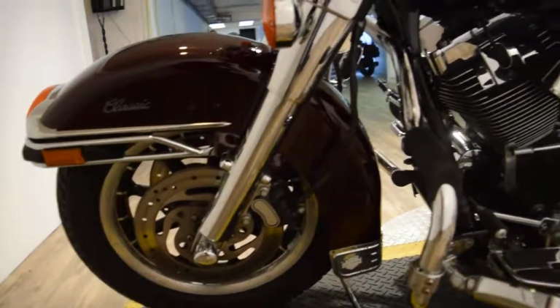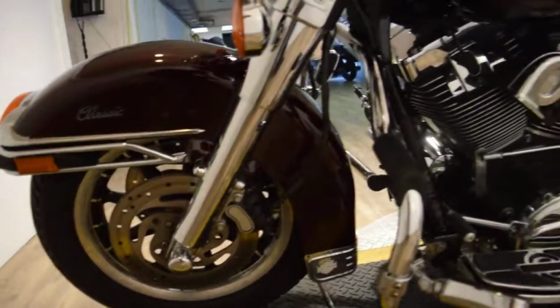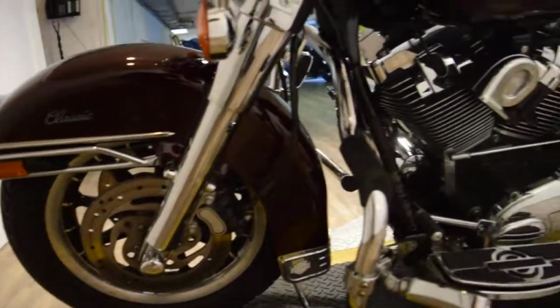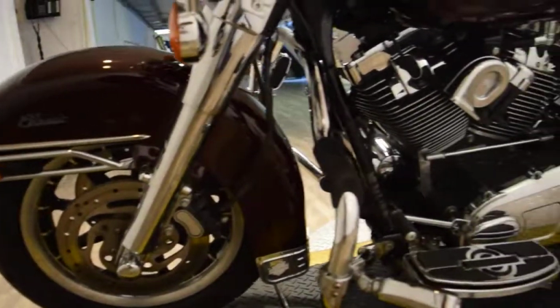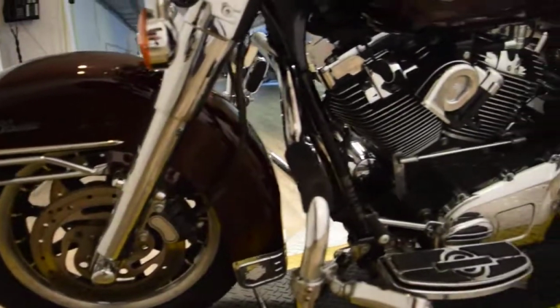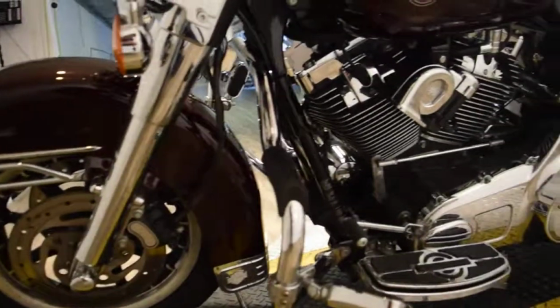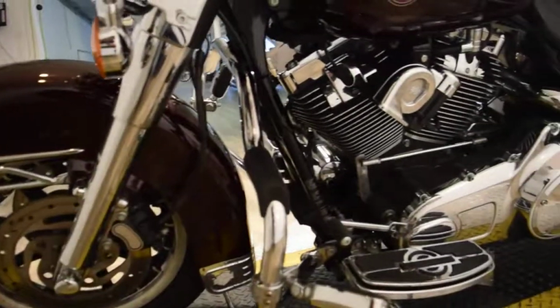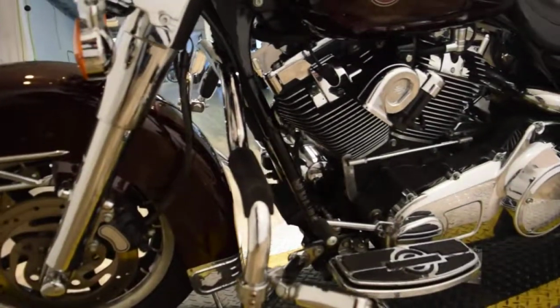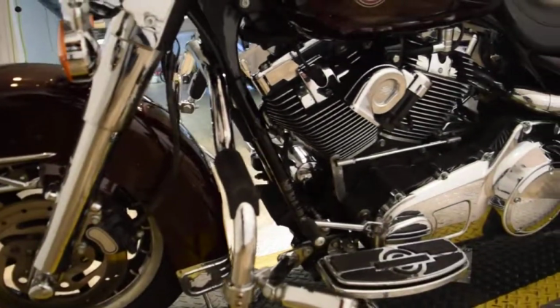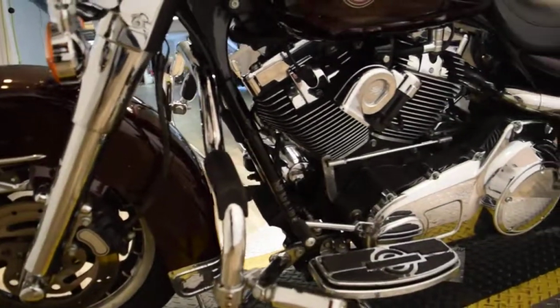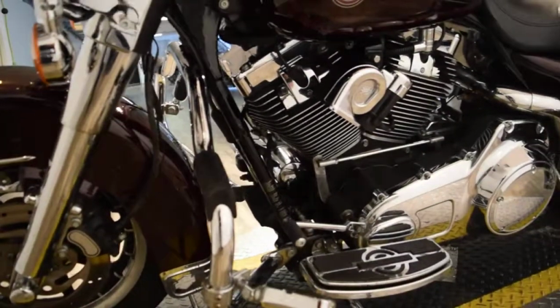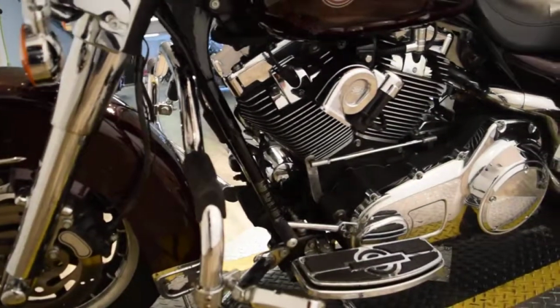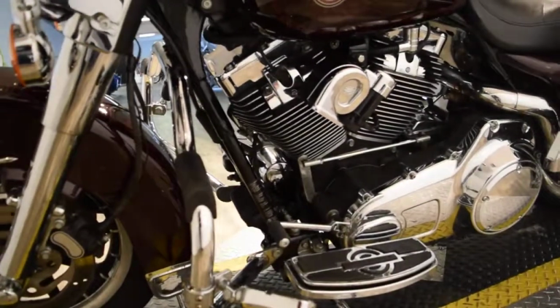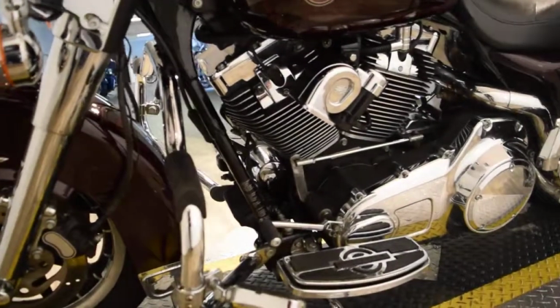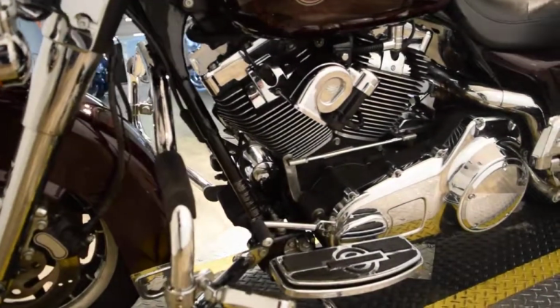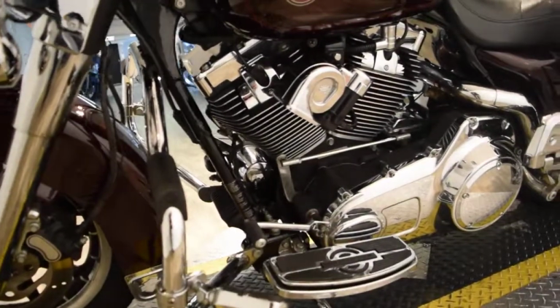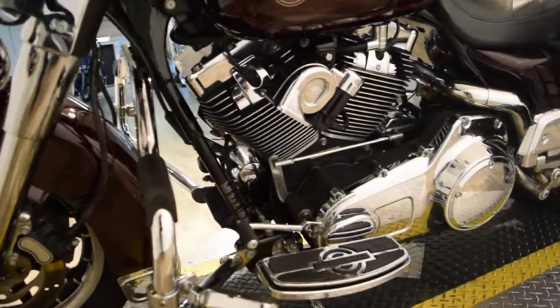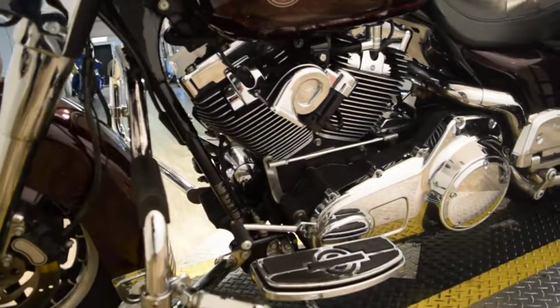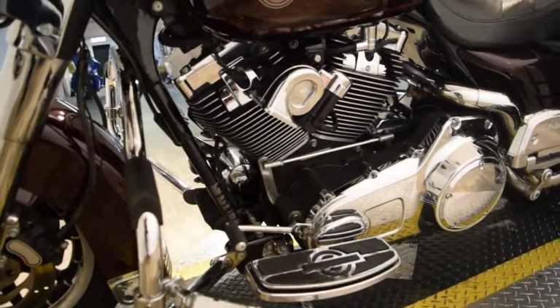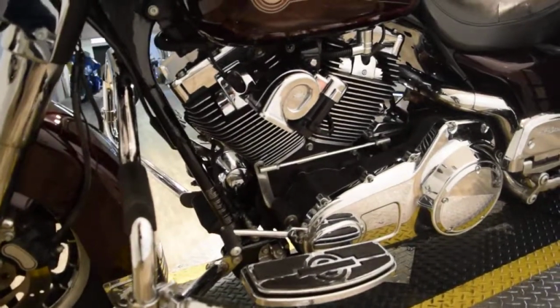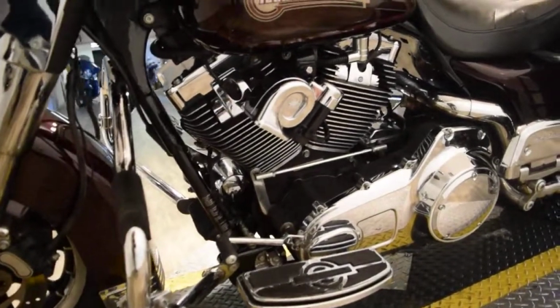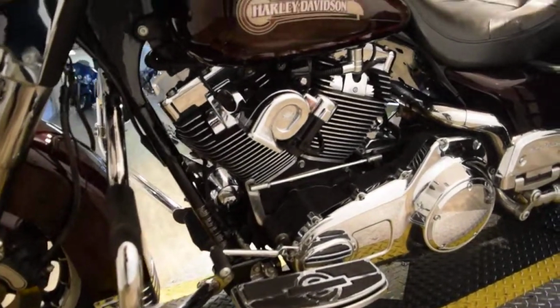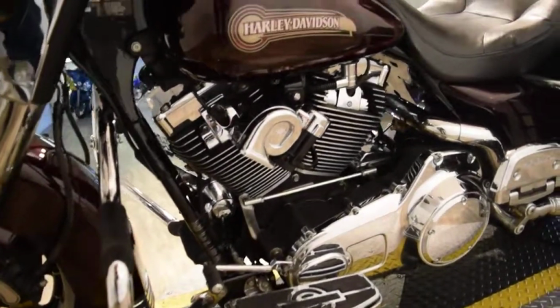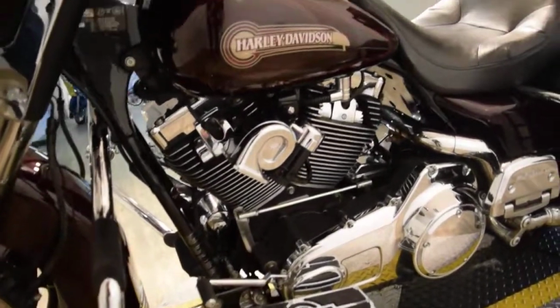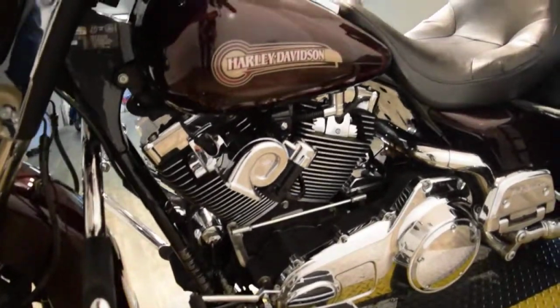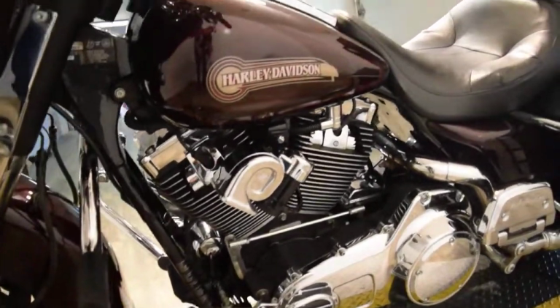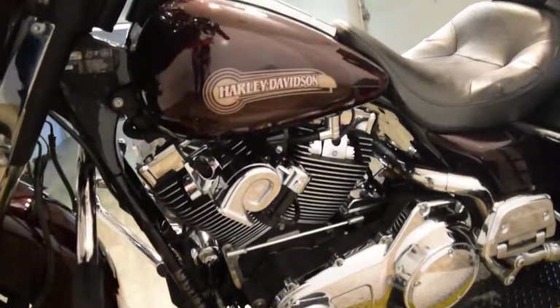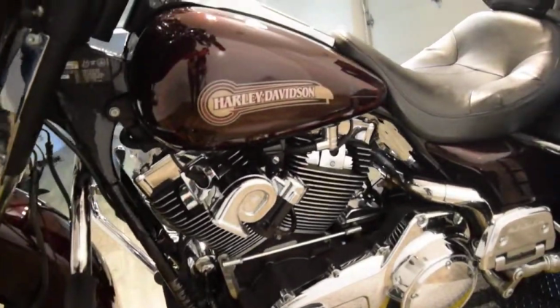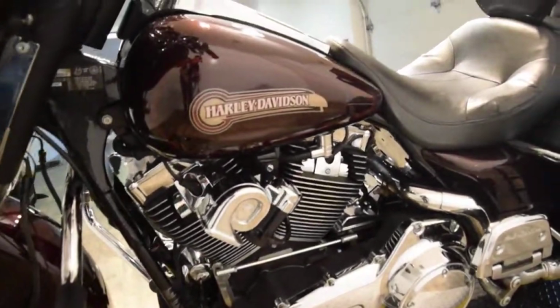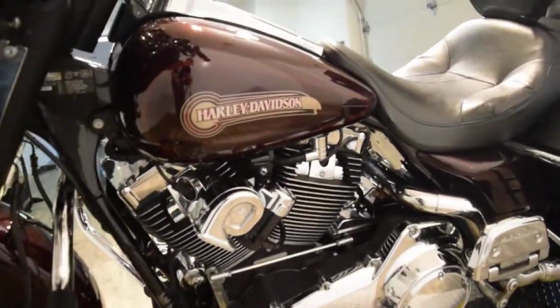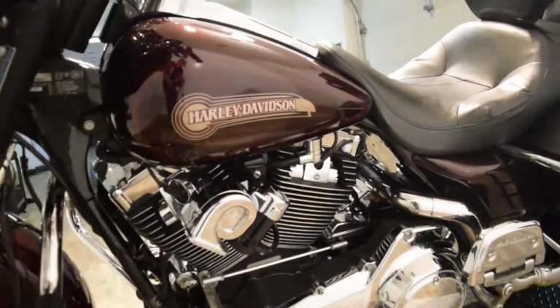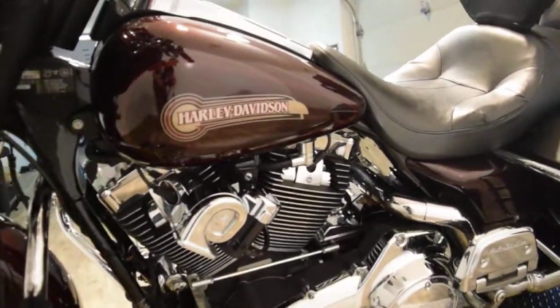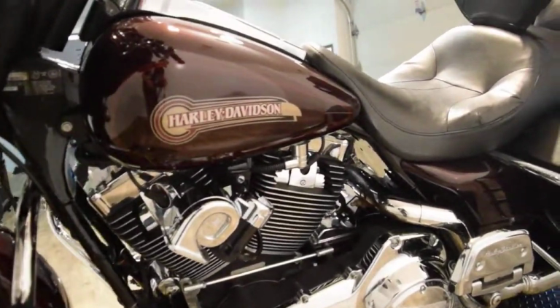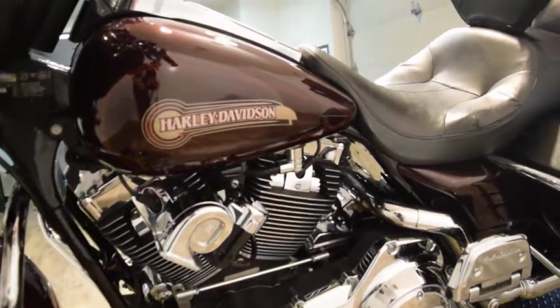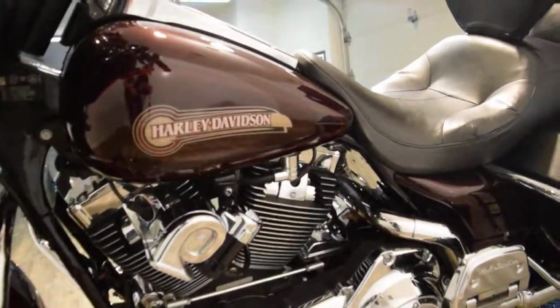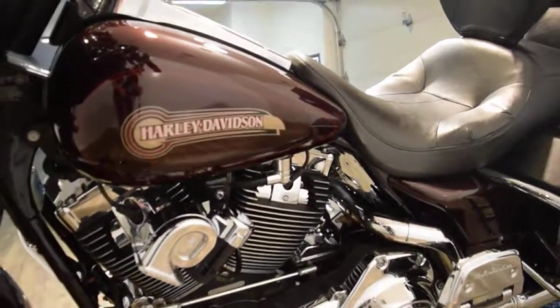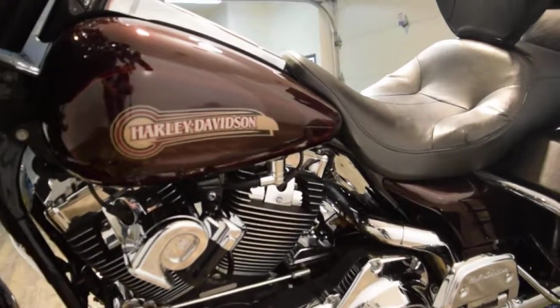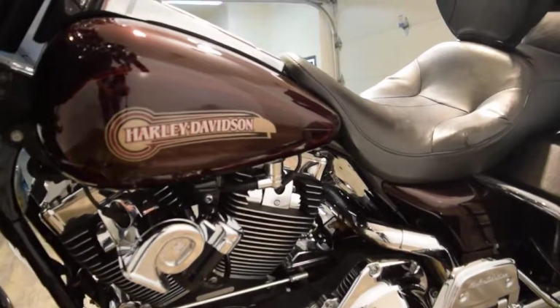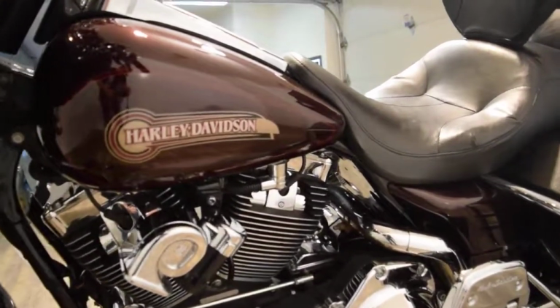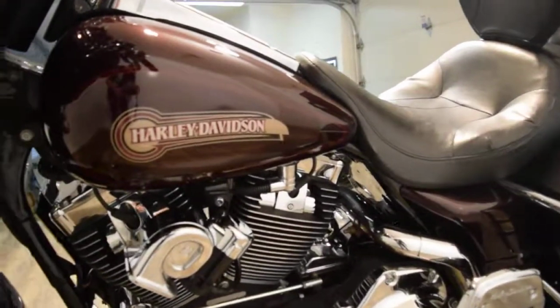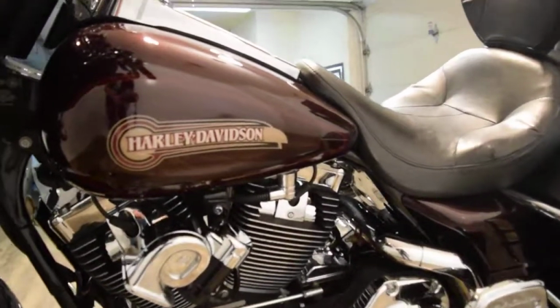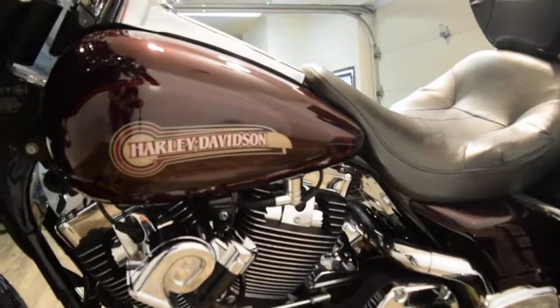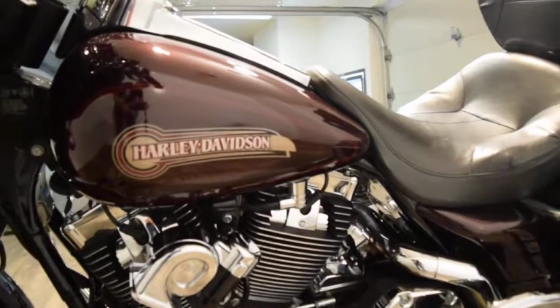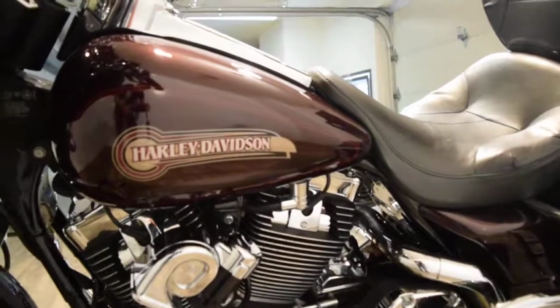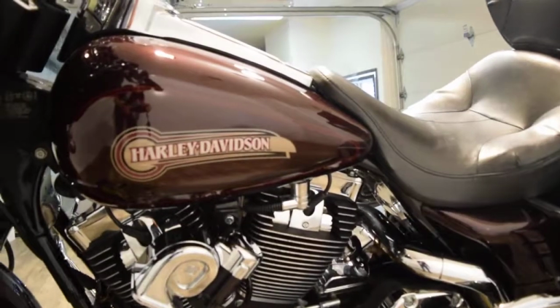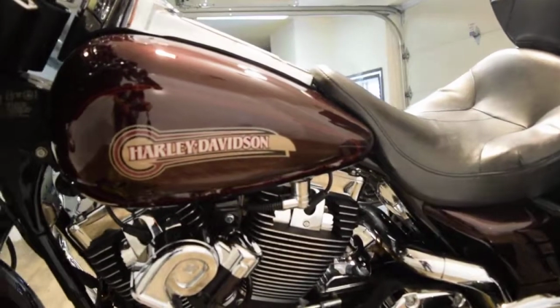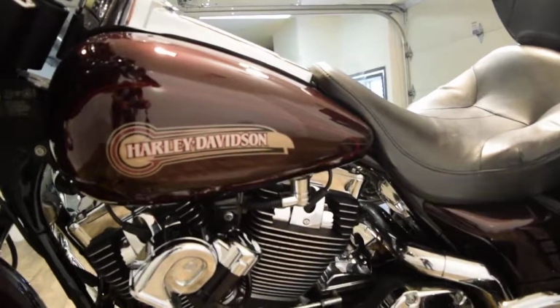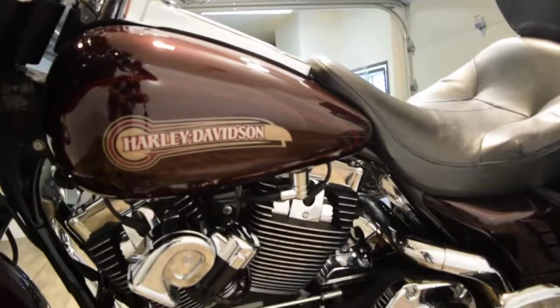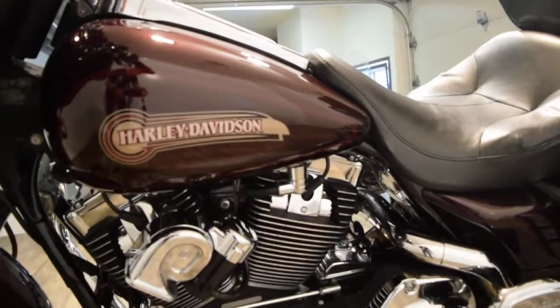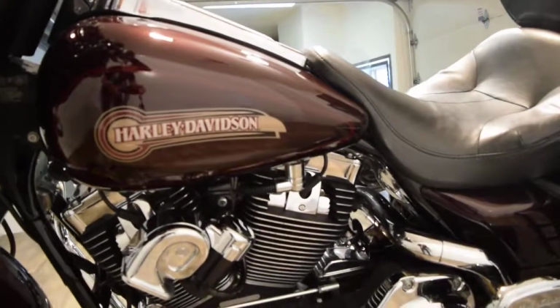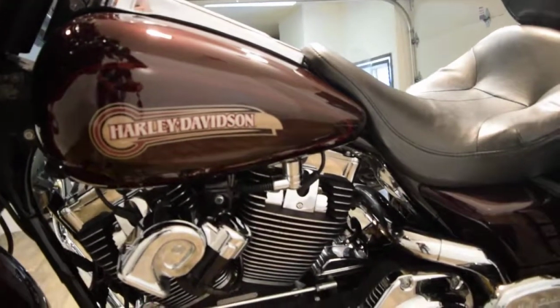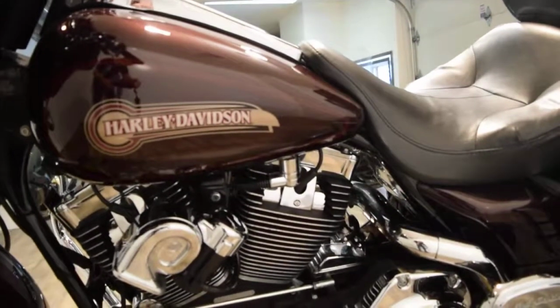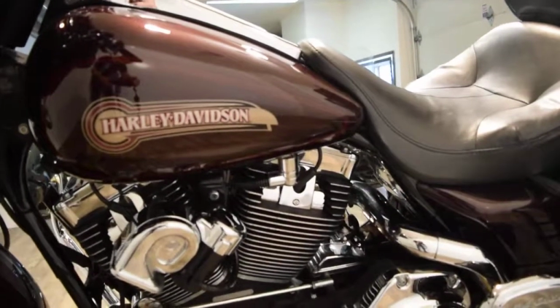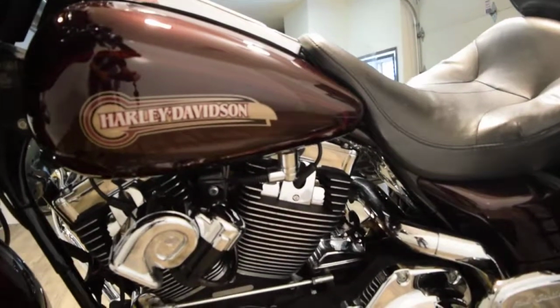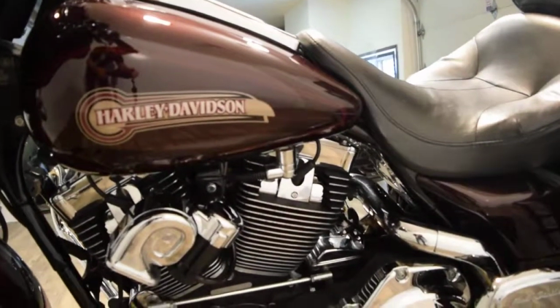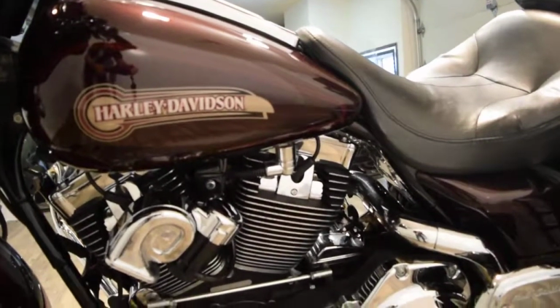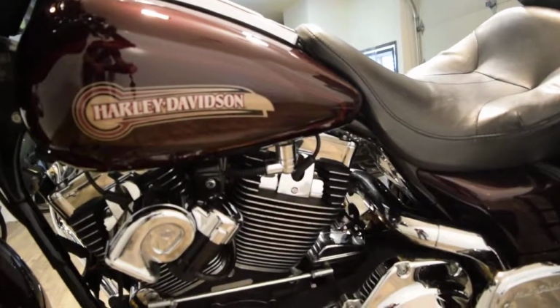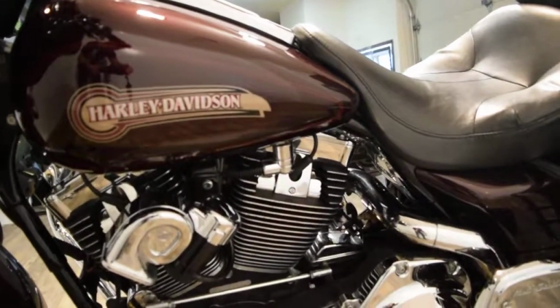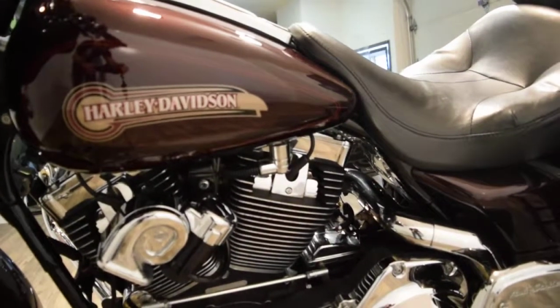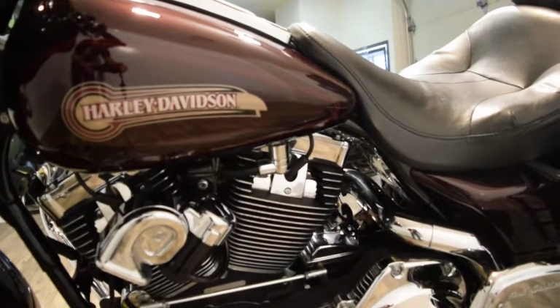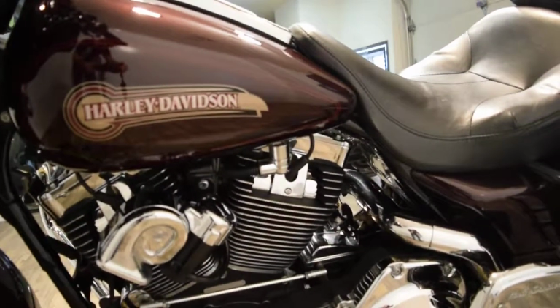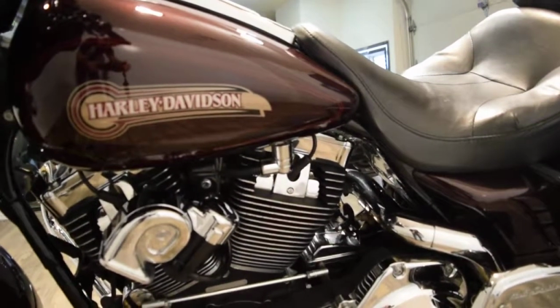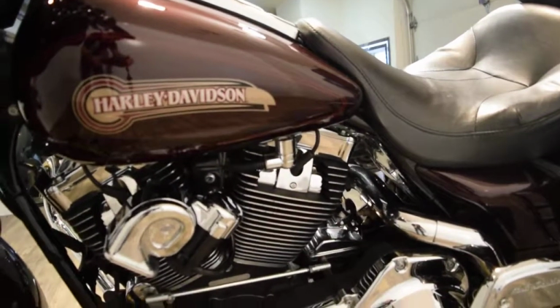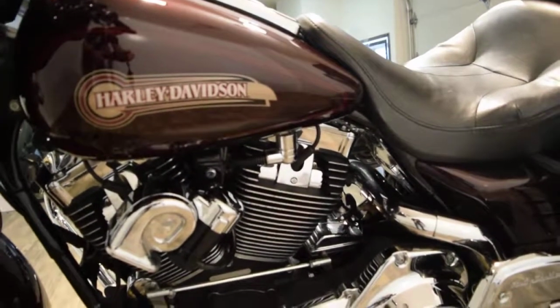Our address is 315 North Rand Road, Wauconda, Illinois. There's also a nice air horn on there too.